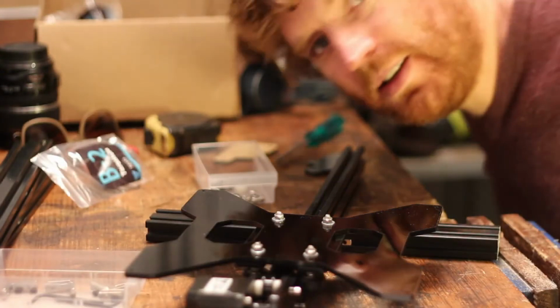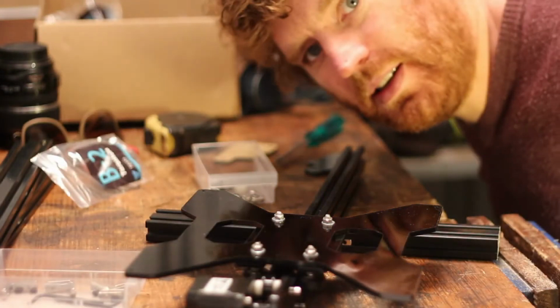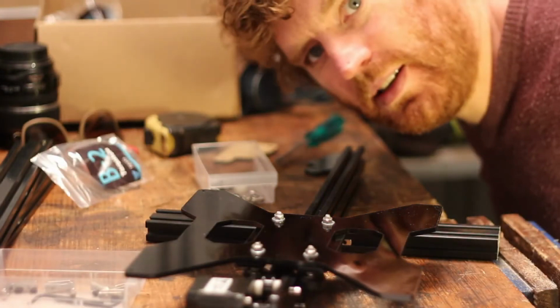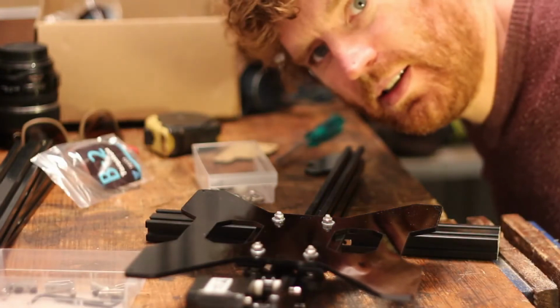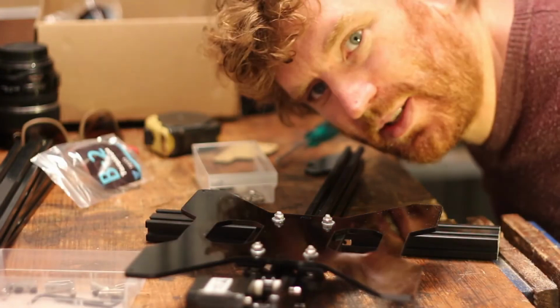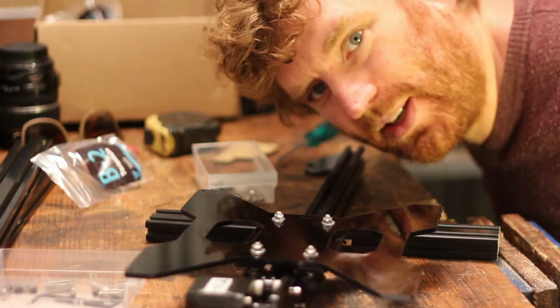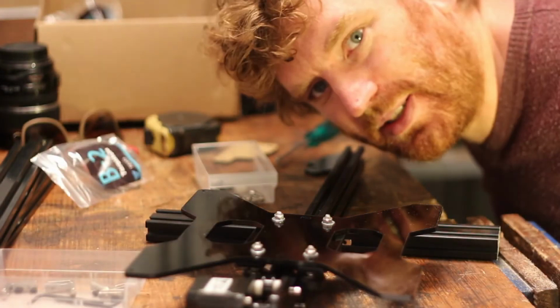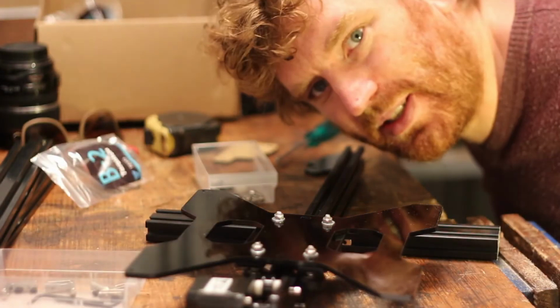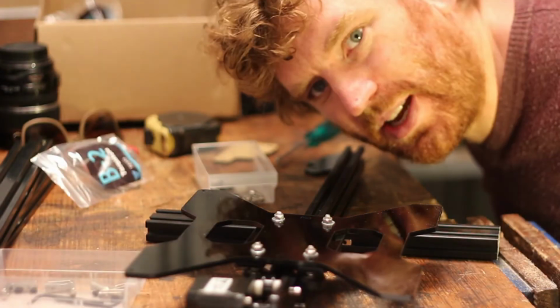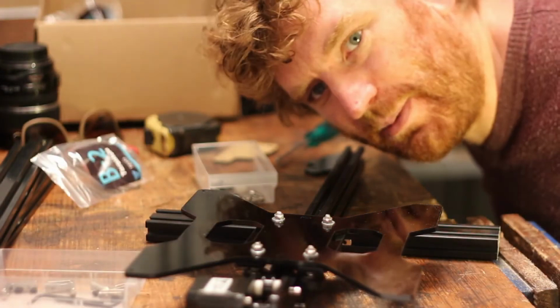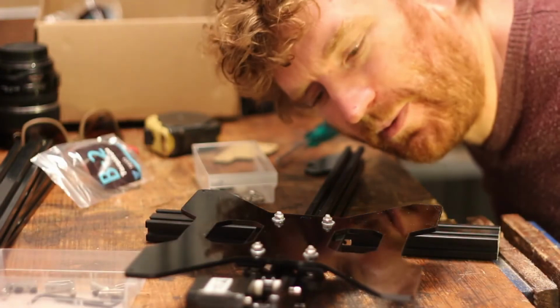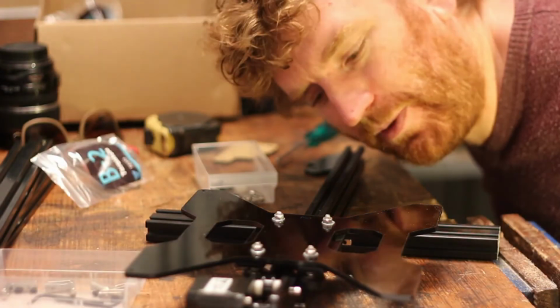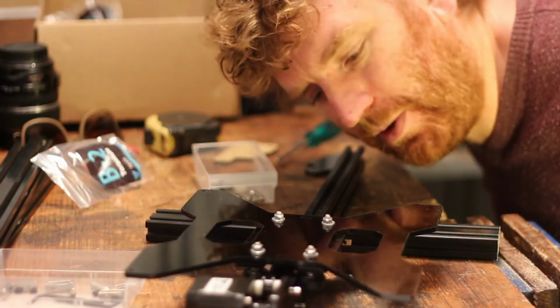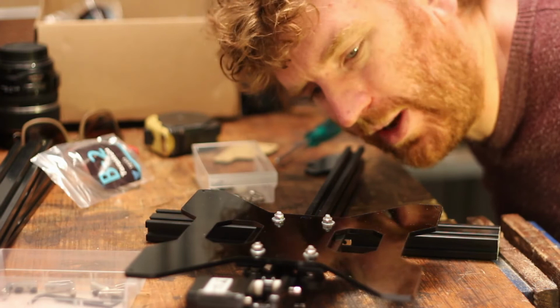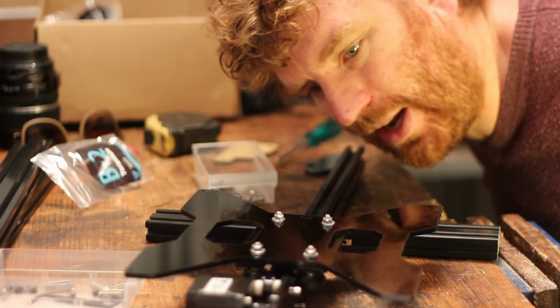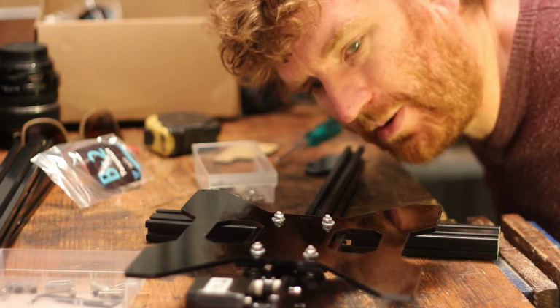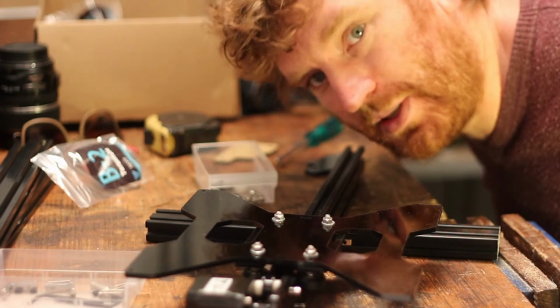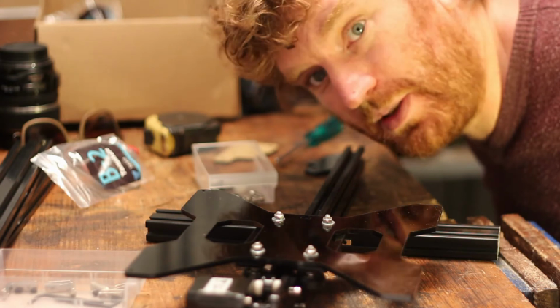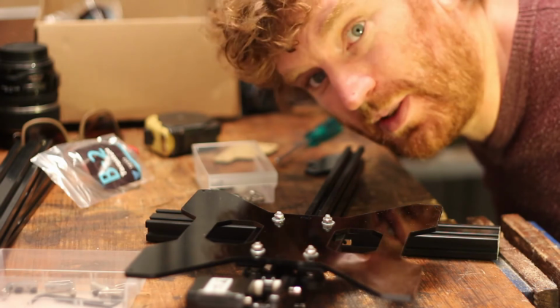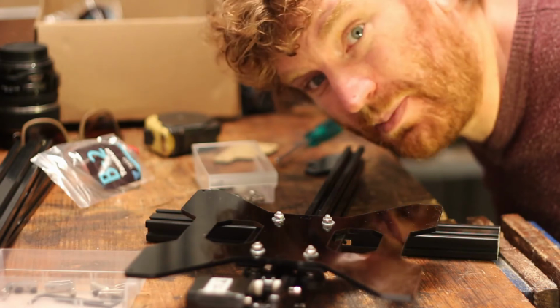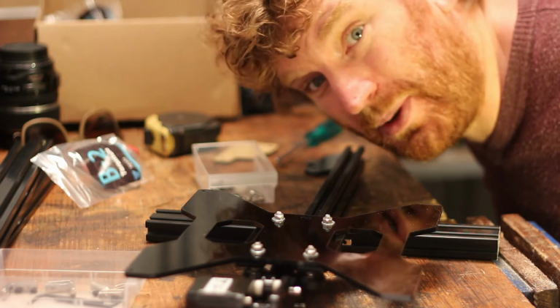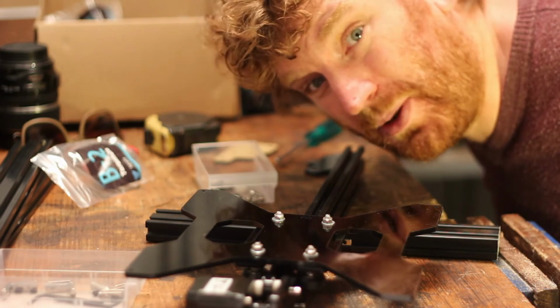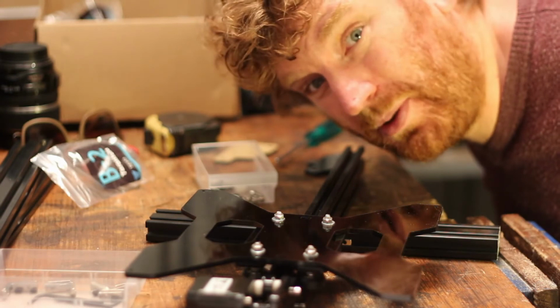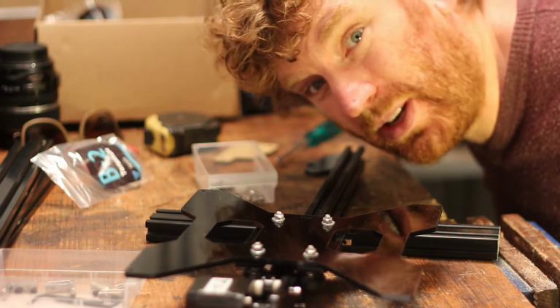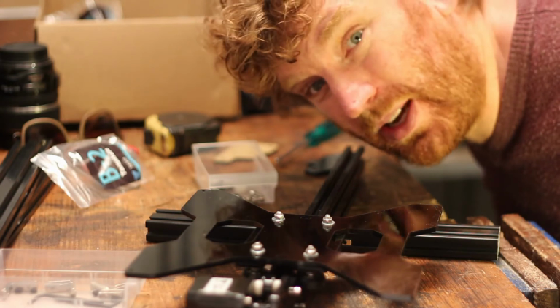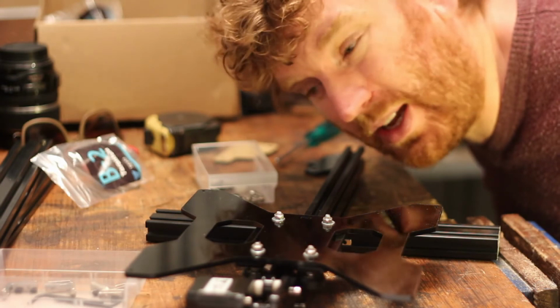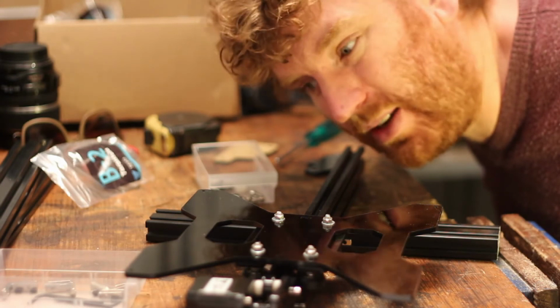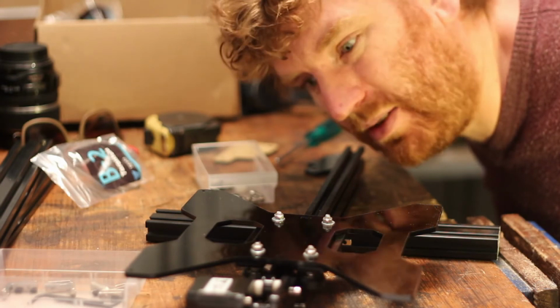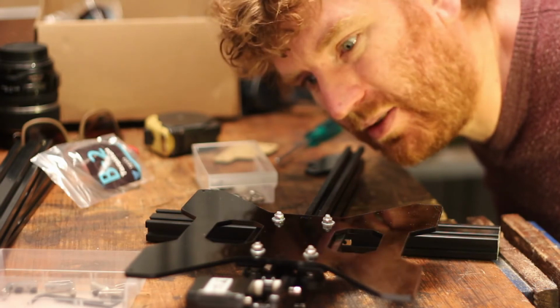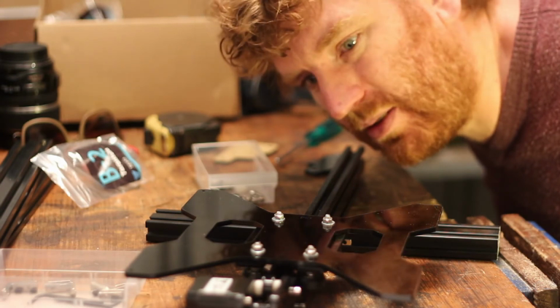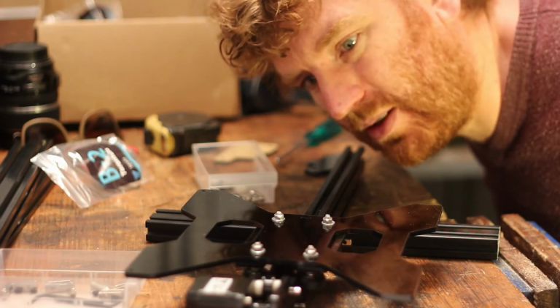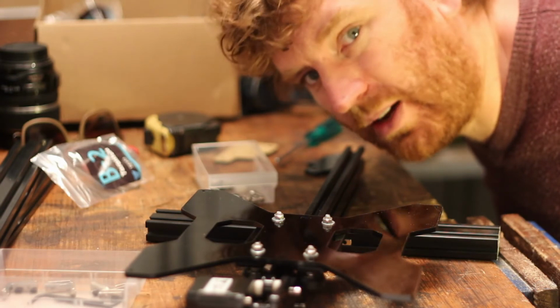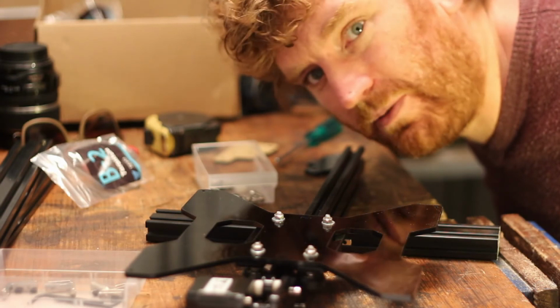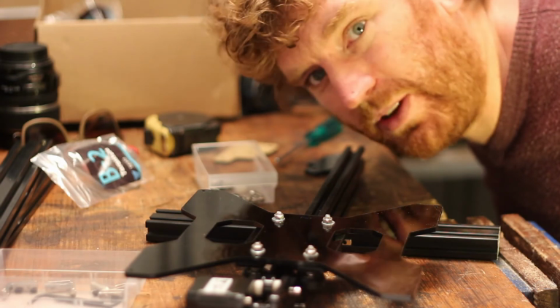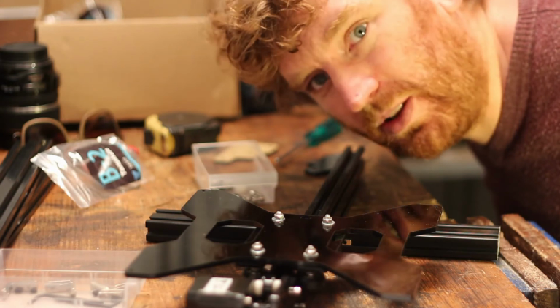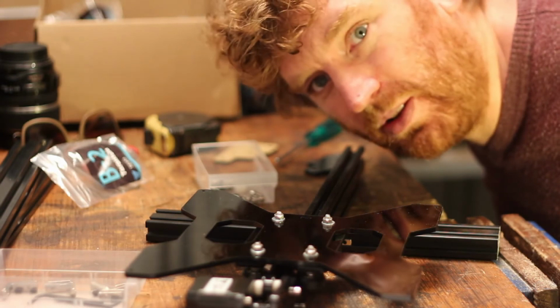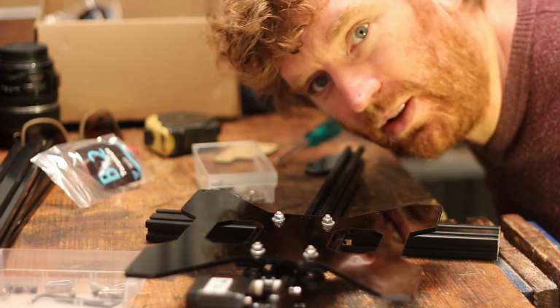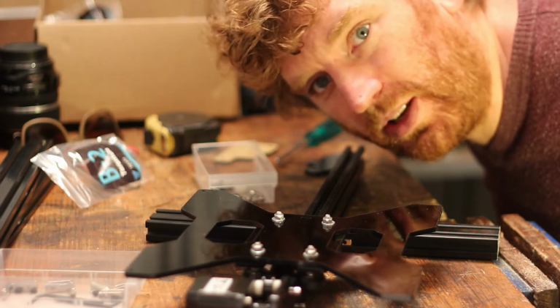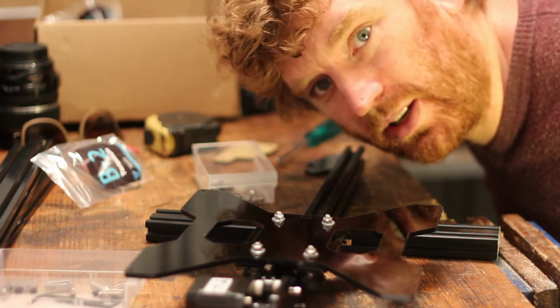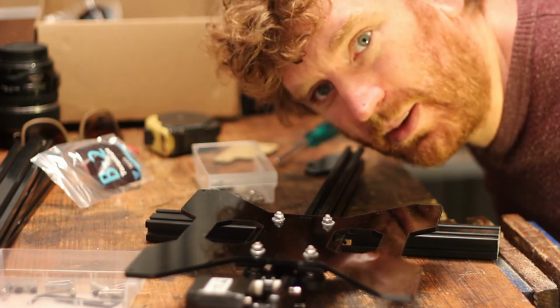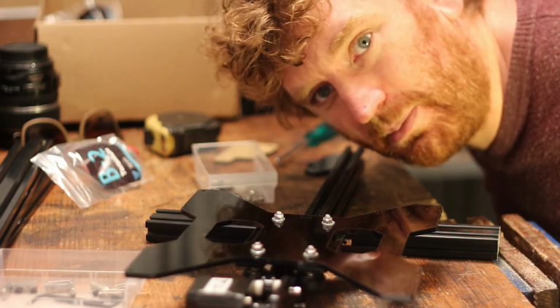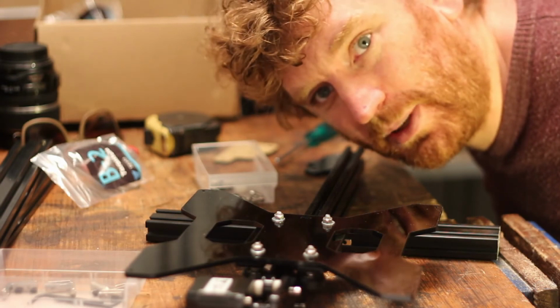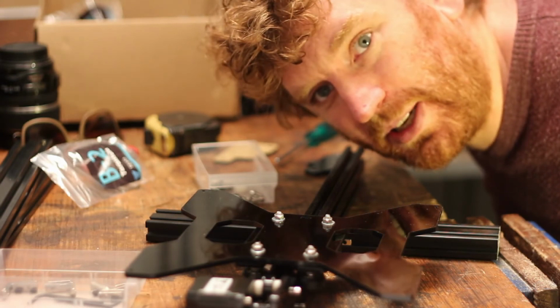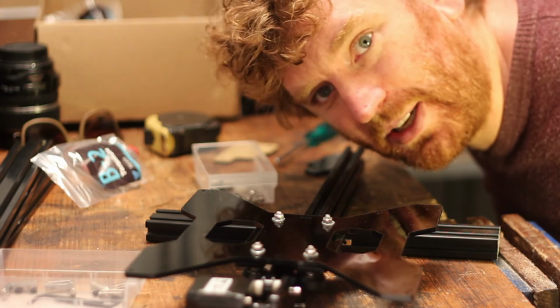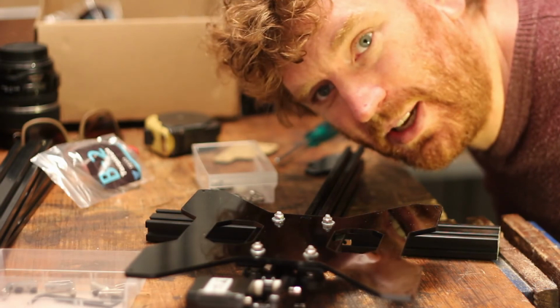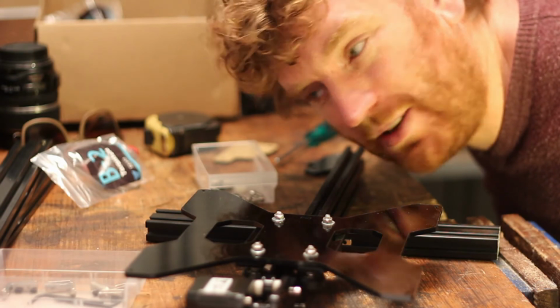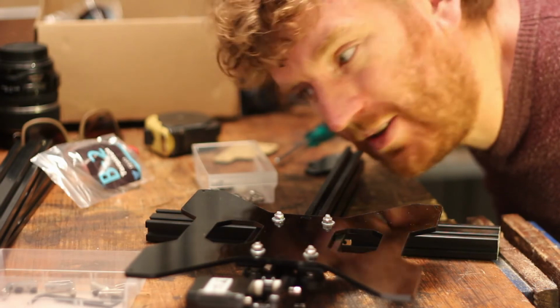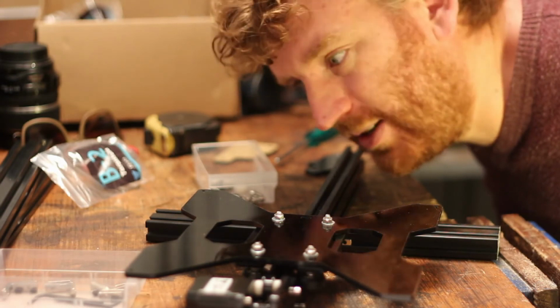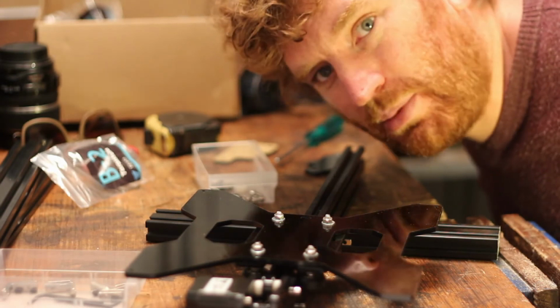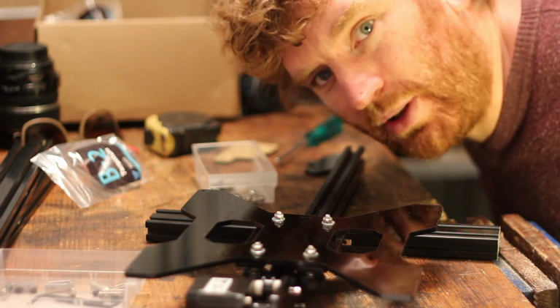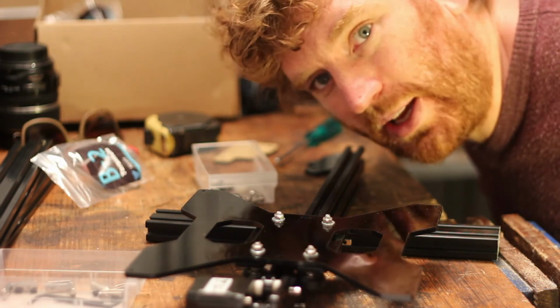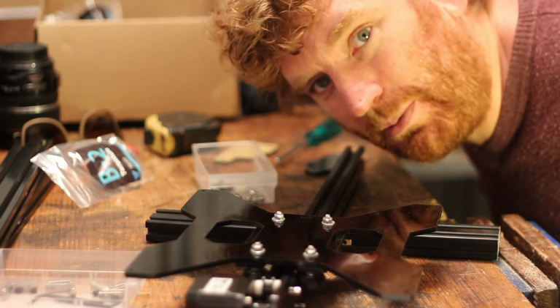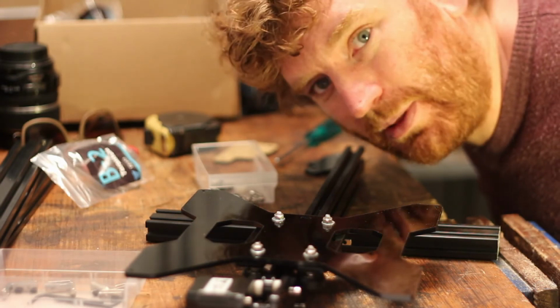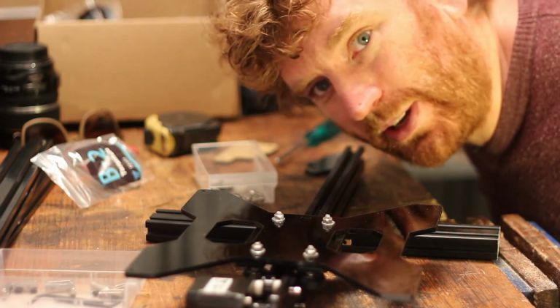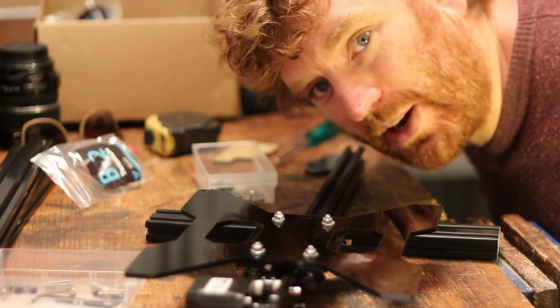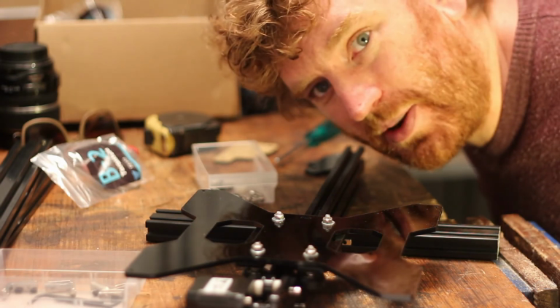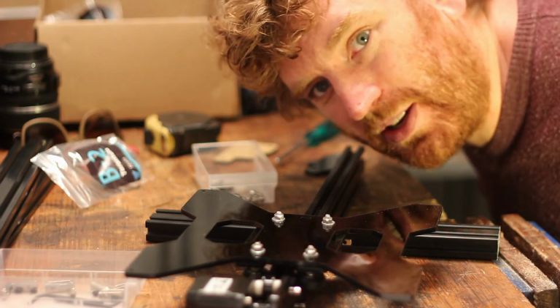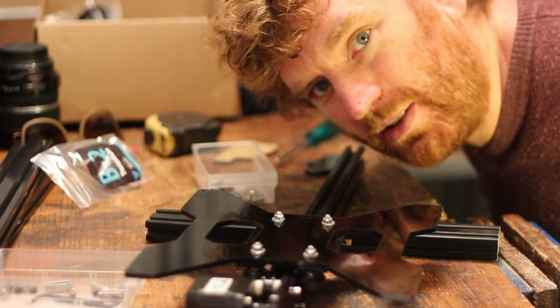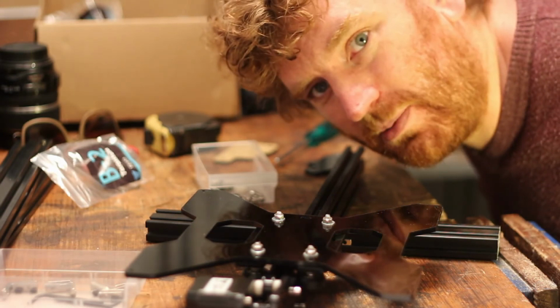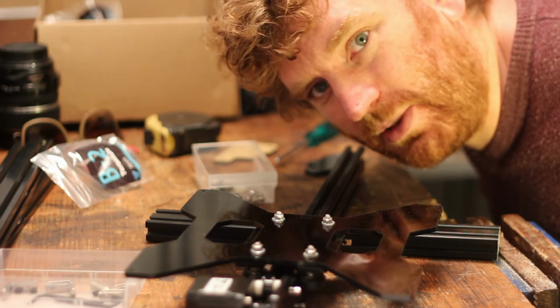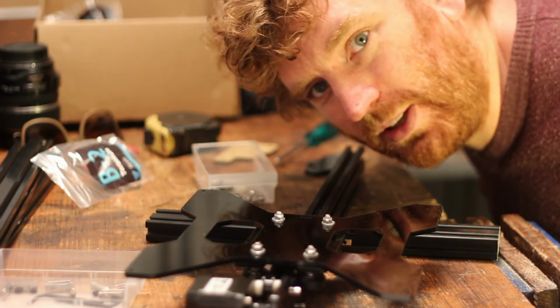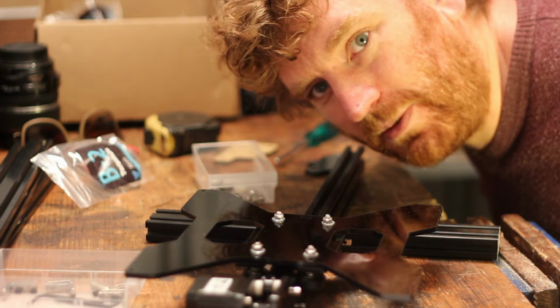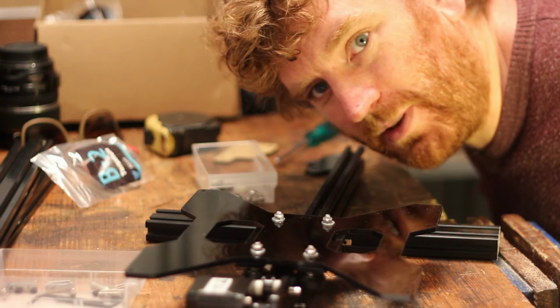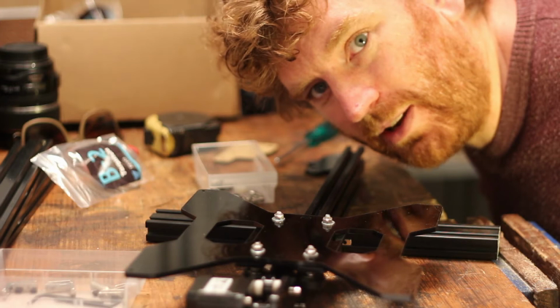I'd like to say I'm a few hours into this build and I feel like a complete kid playing with it. It's really fun.